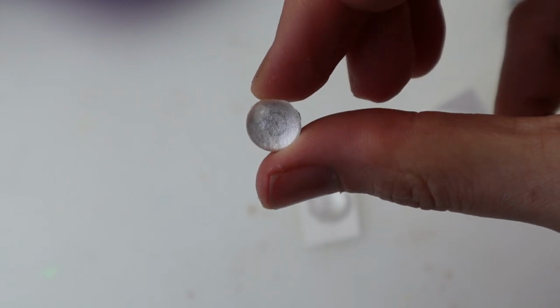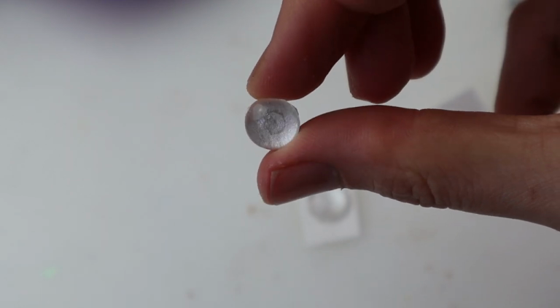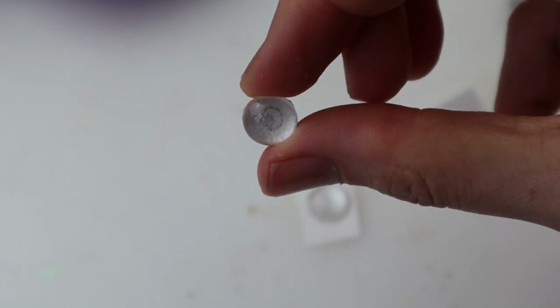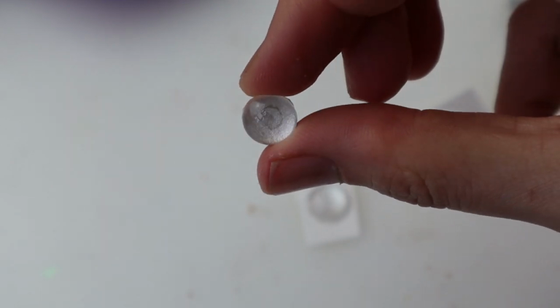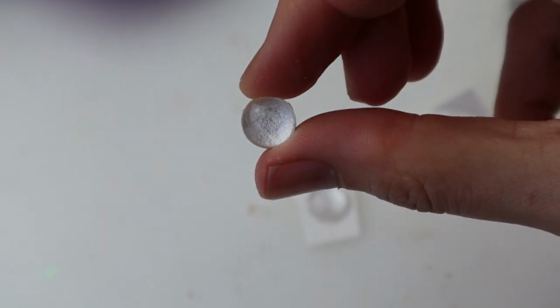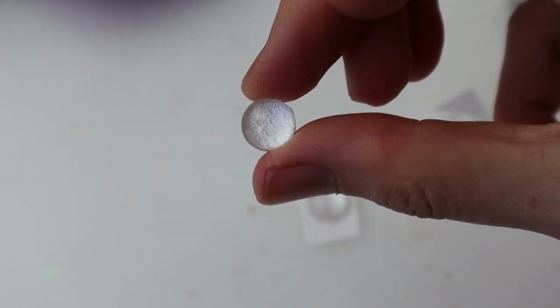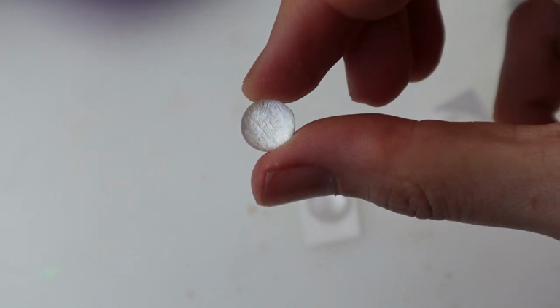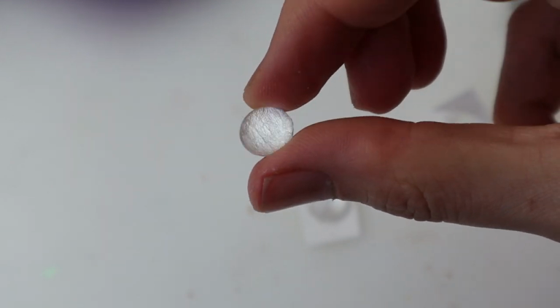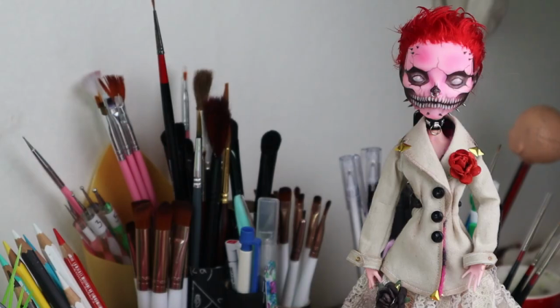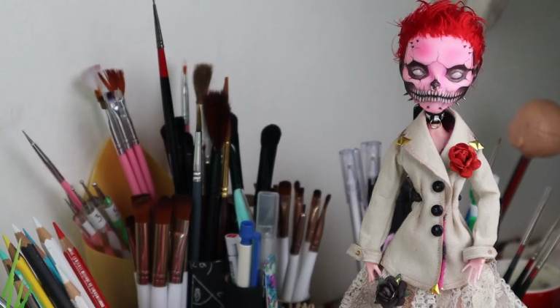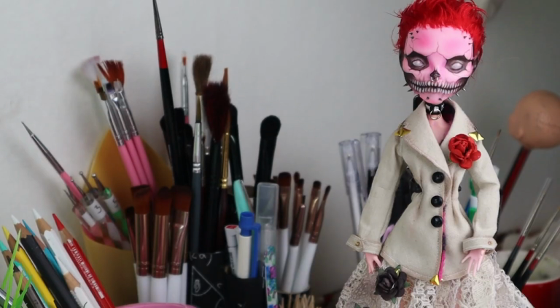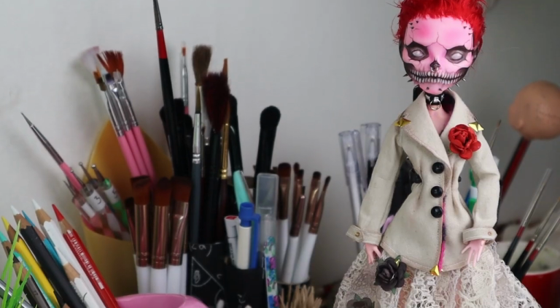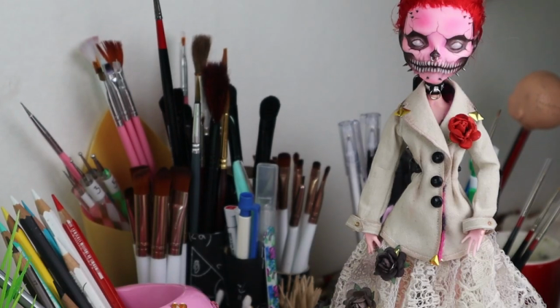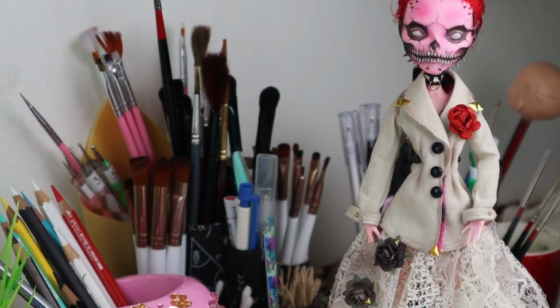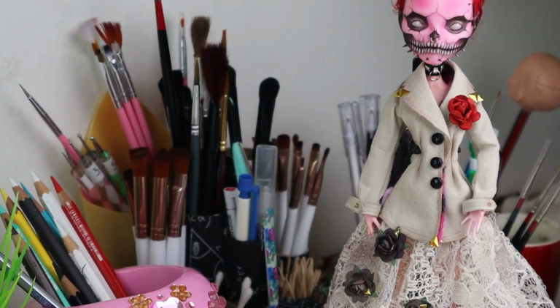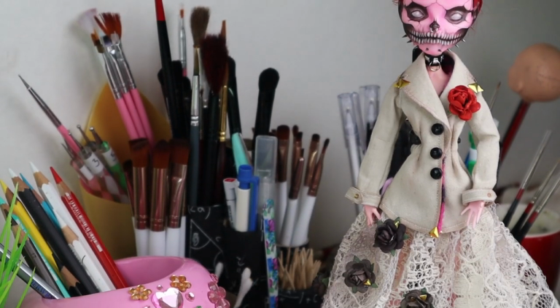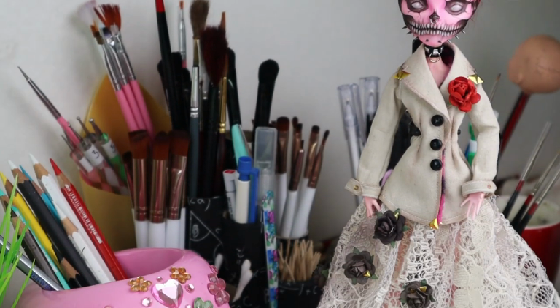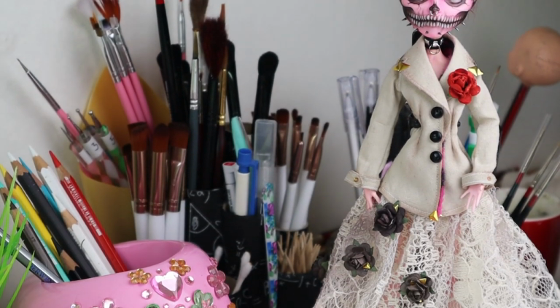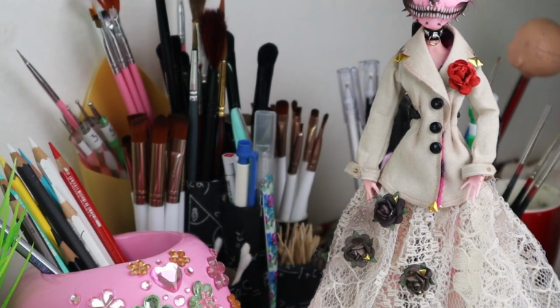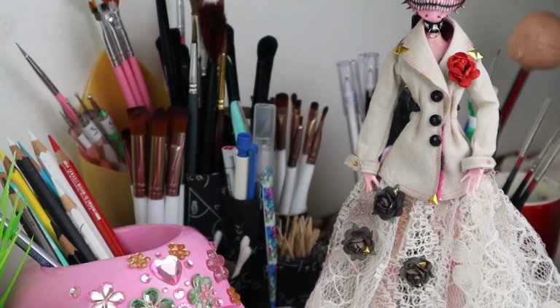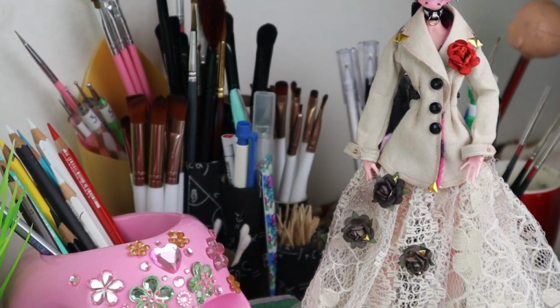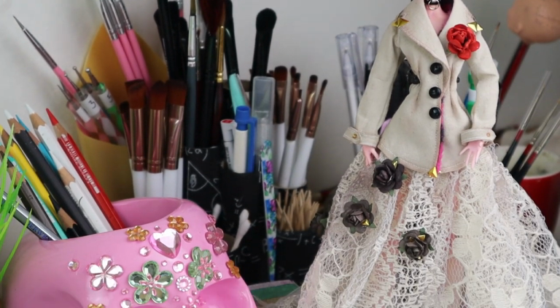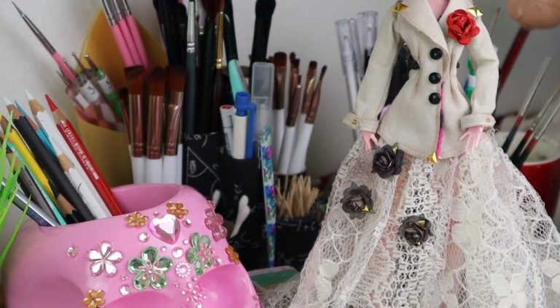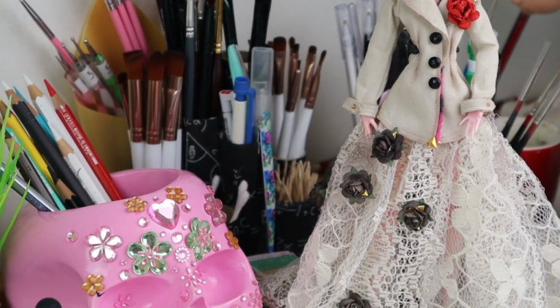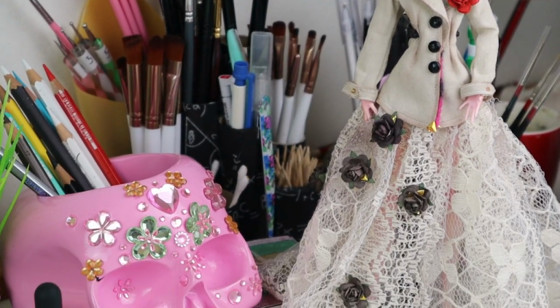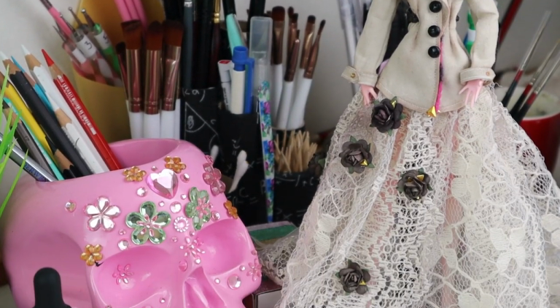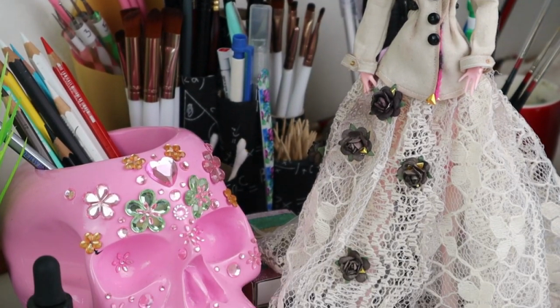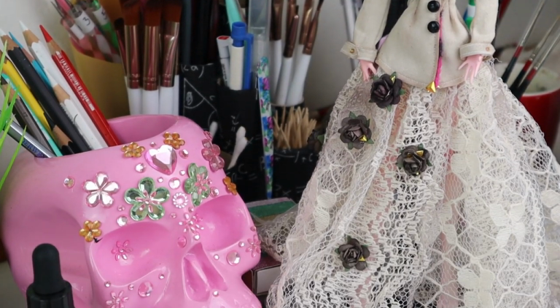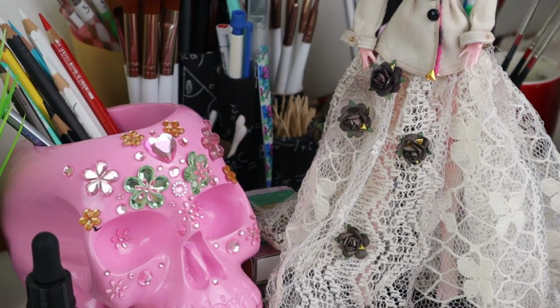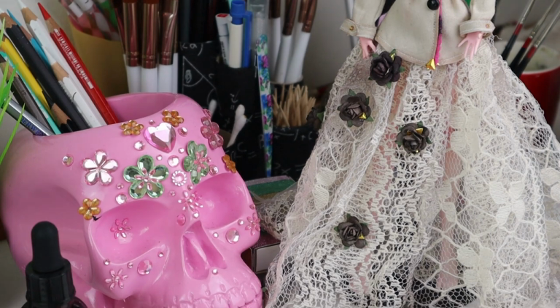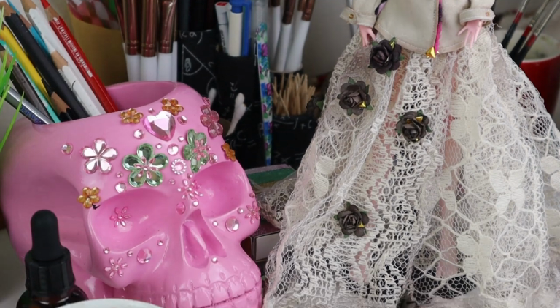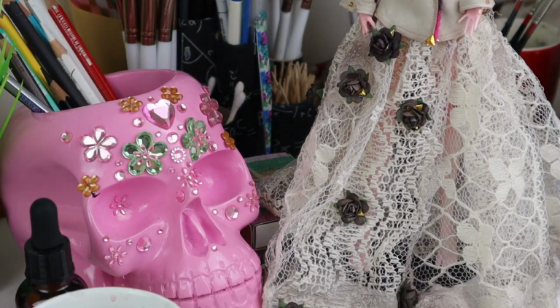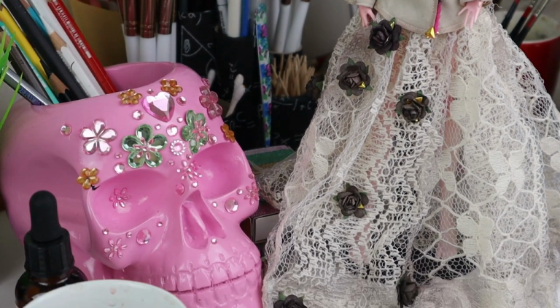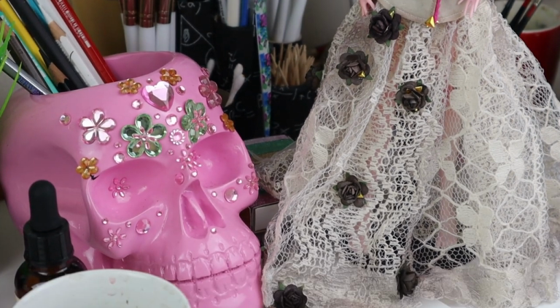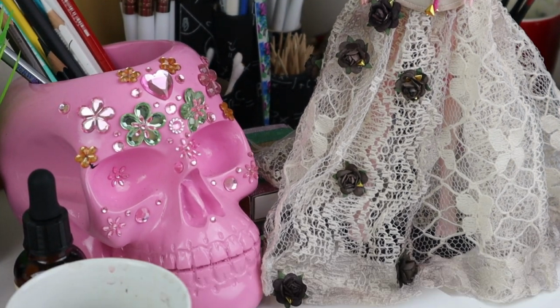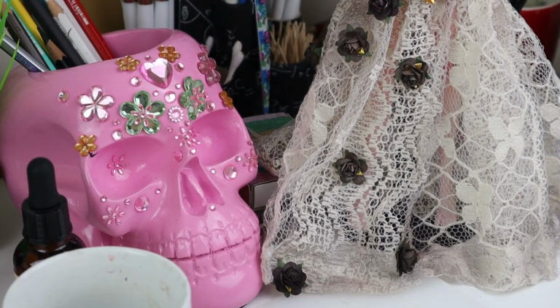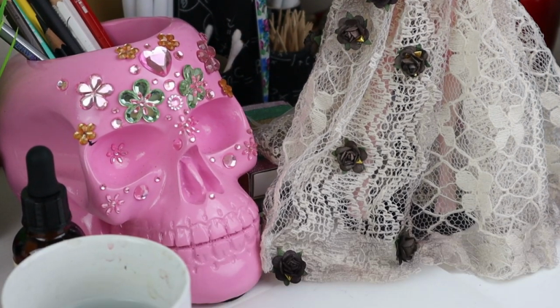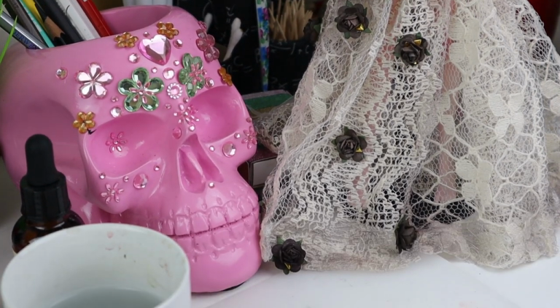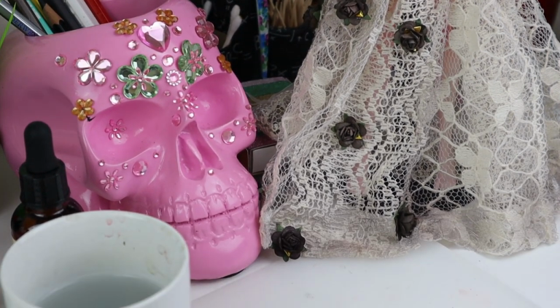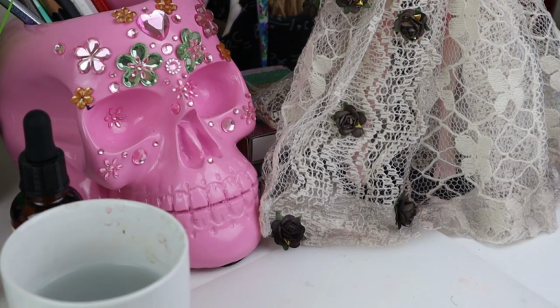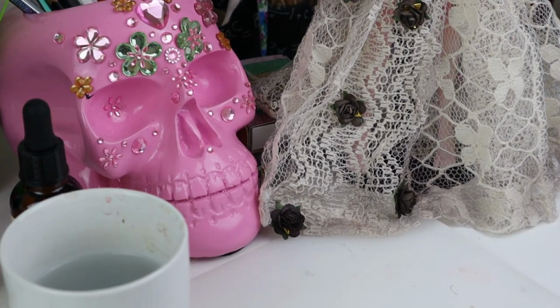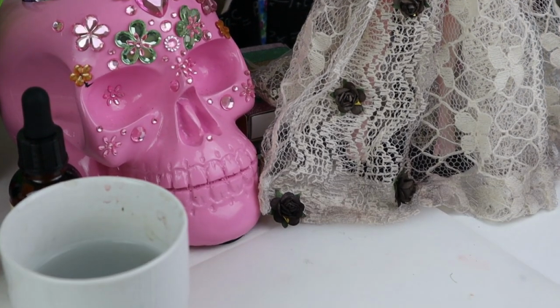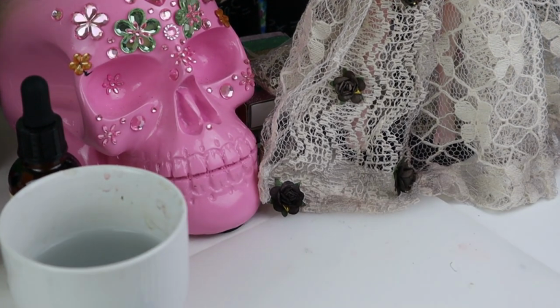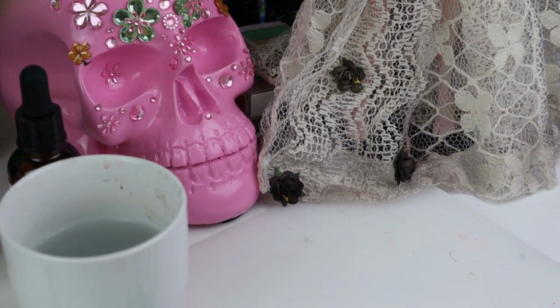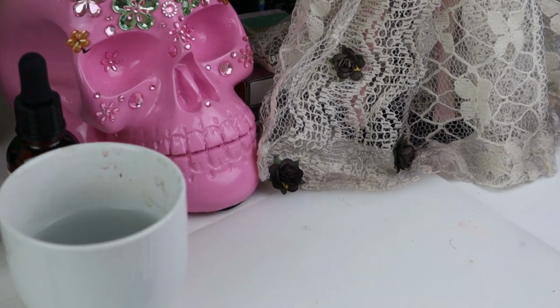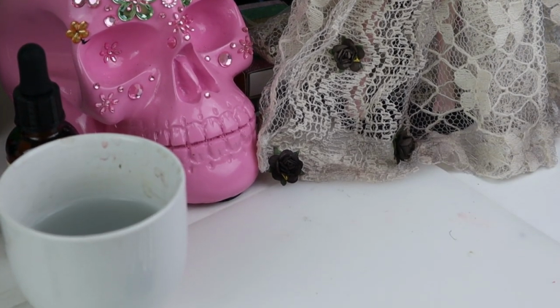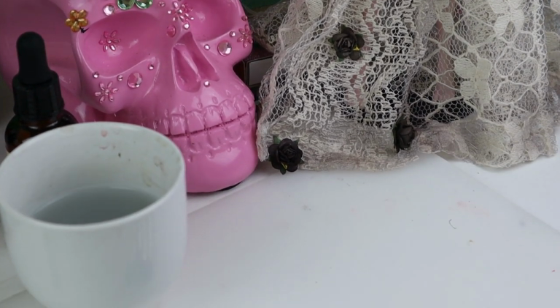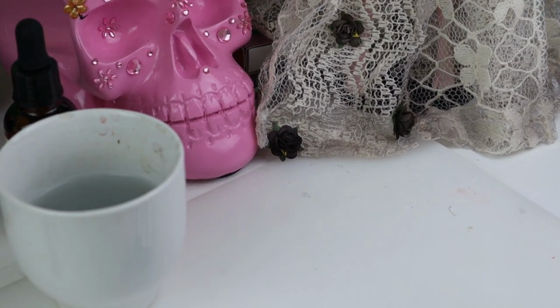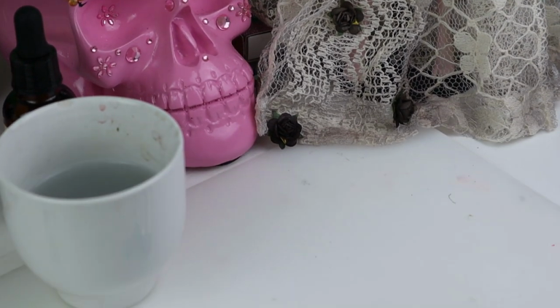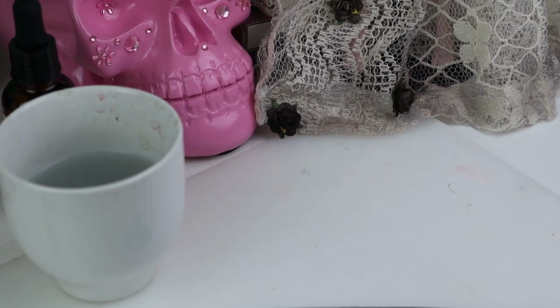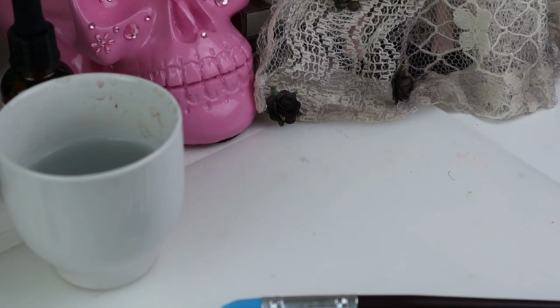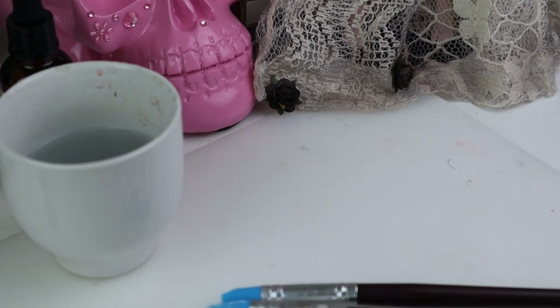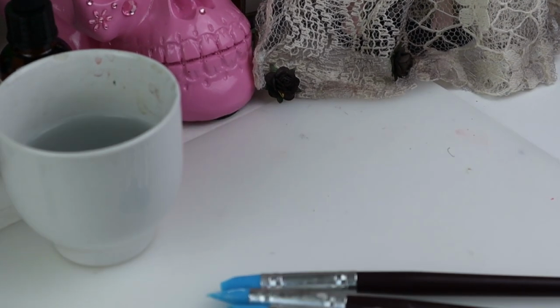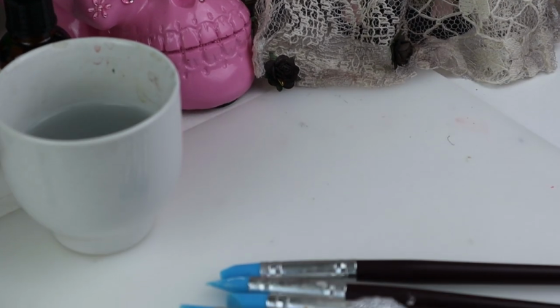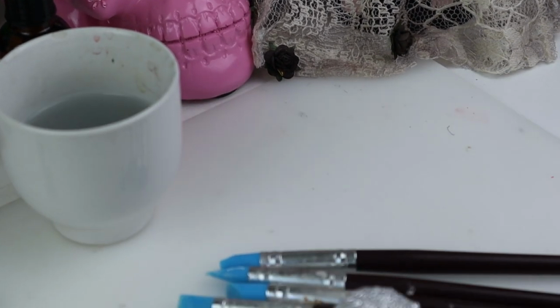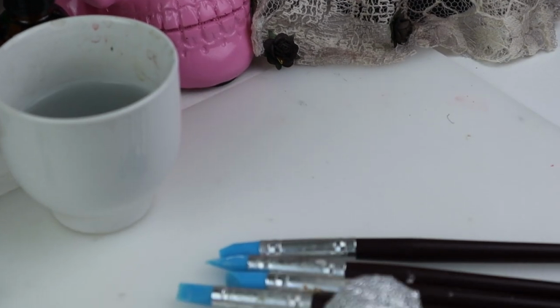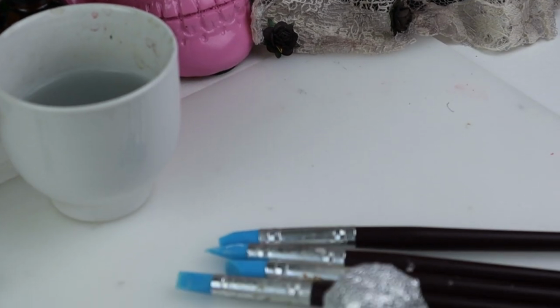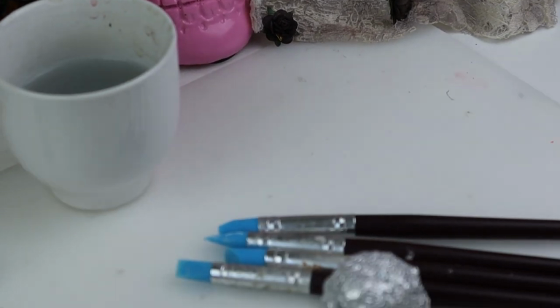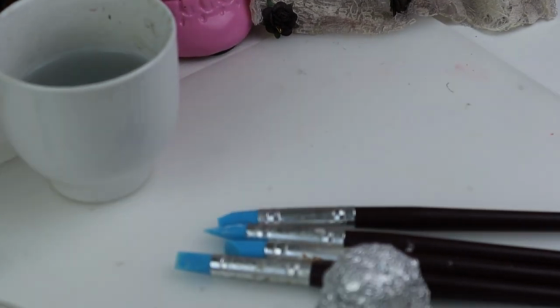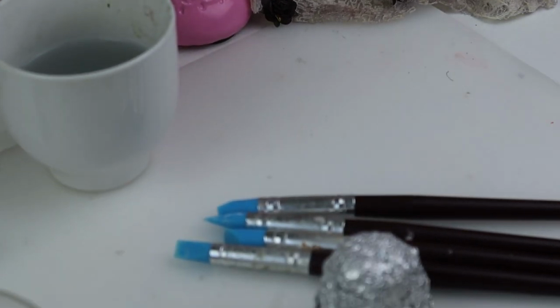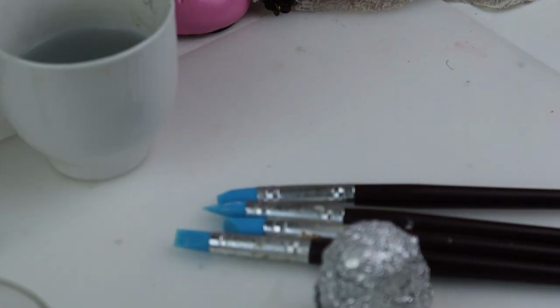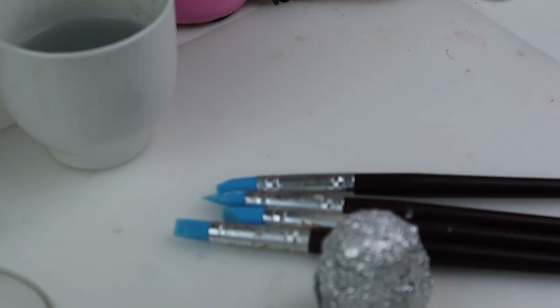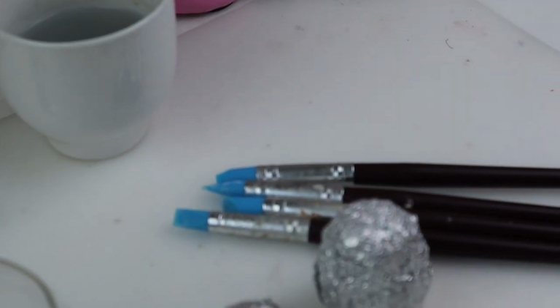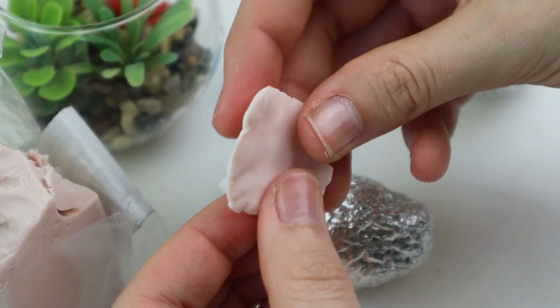I placed Magenta on the side to use as an inspiration. It's always helpful to have it close so one doesn't stray from it. Then I could start sculpting.